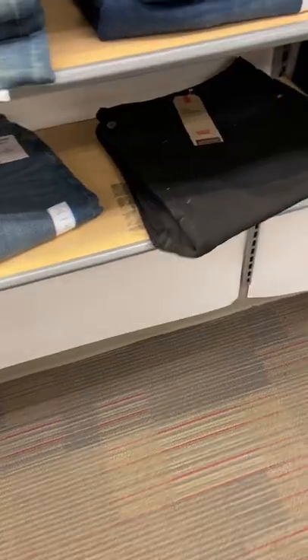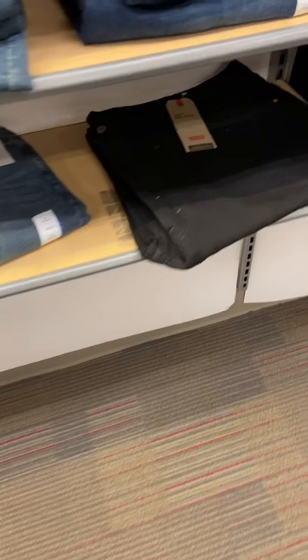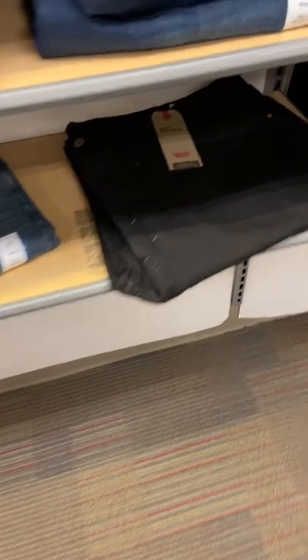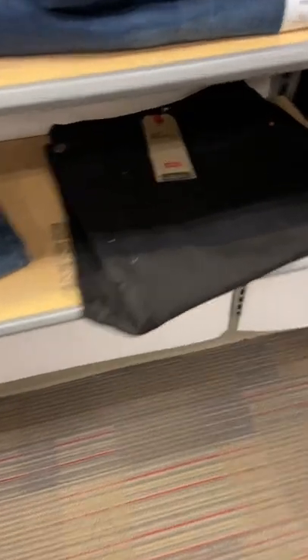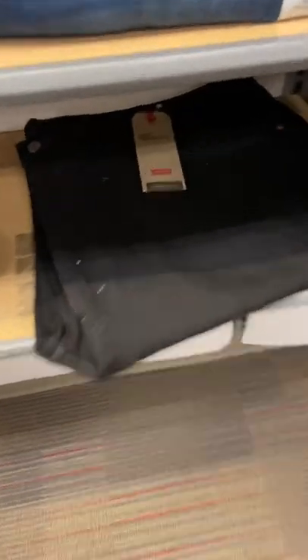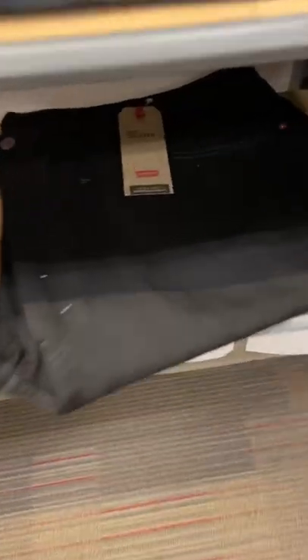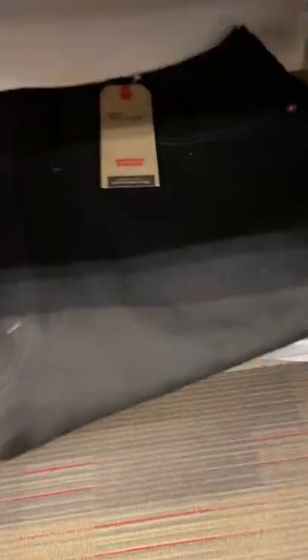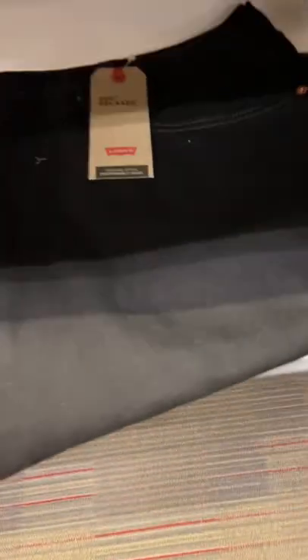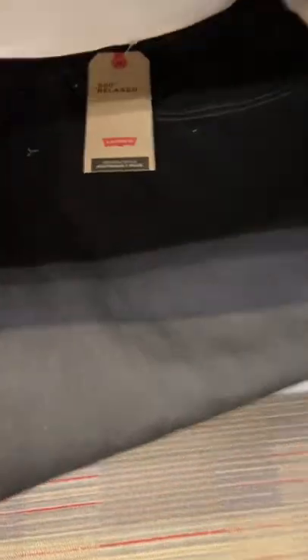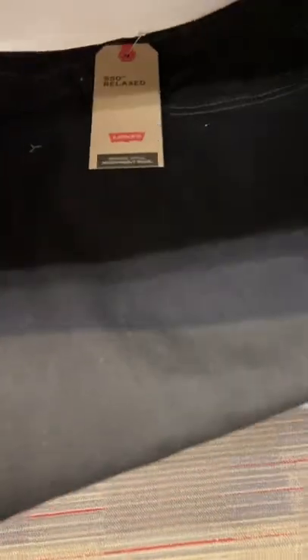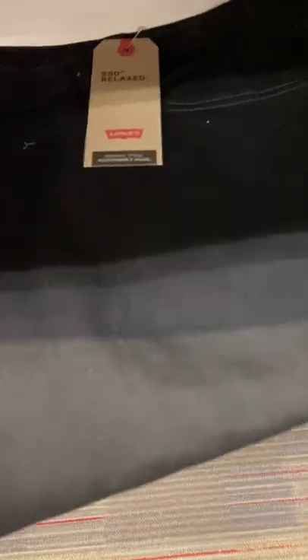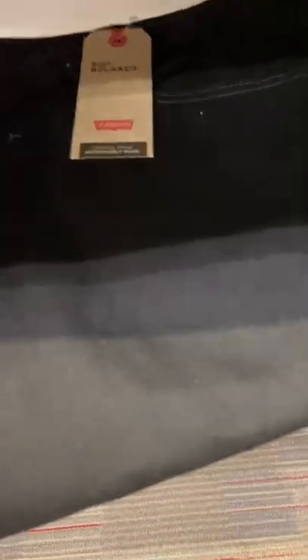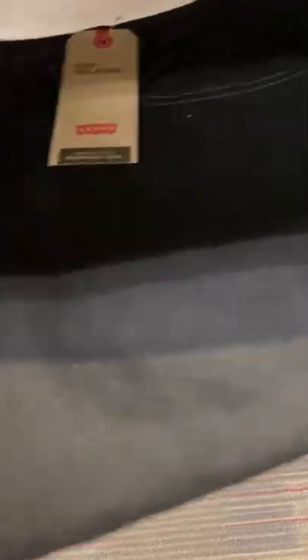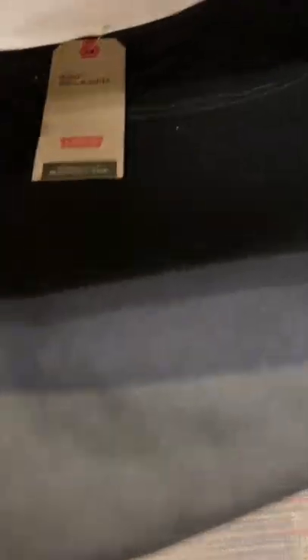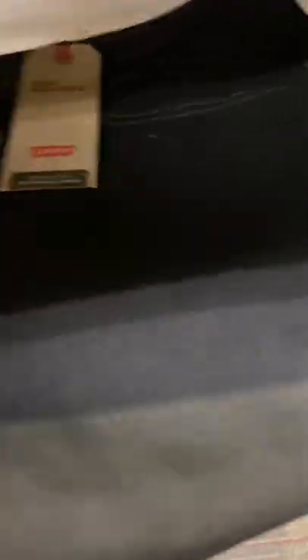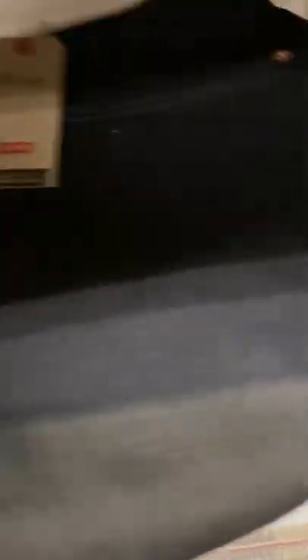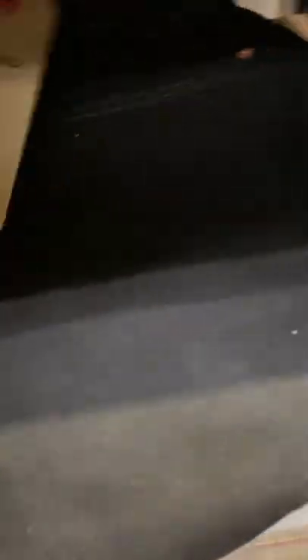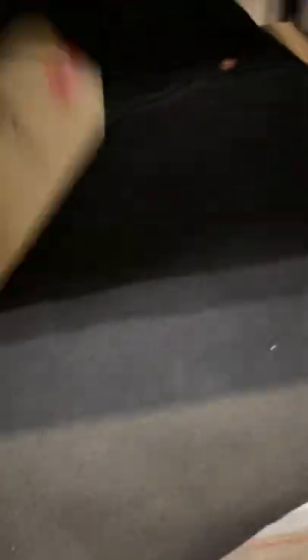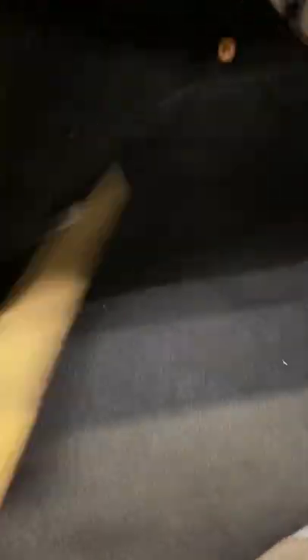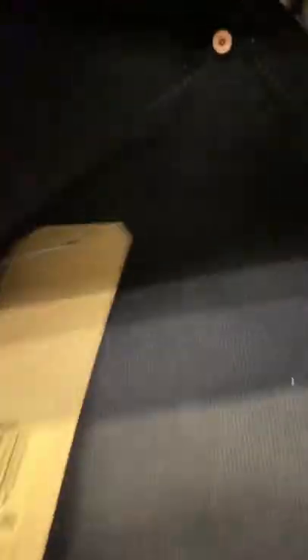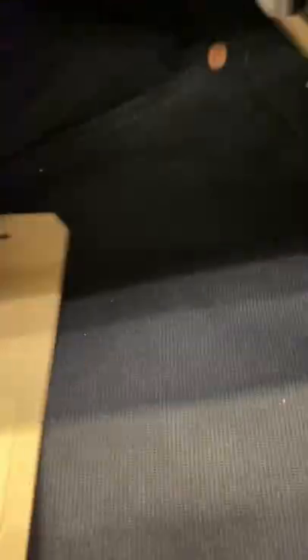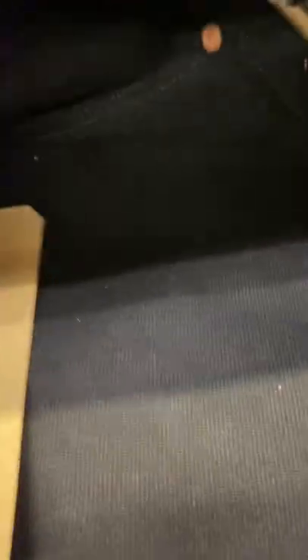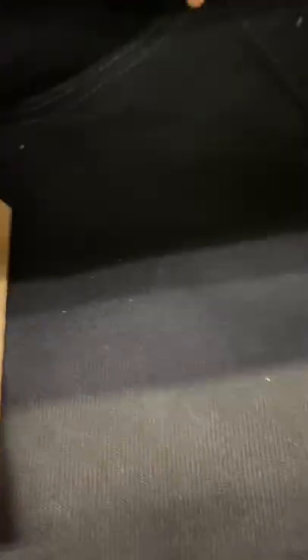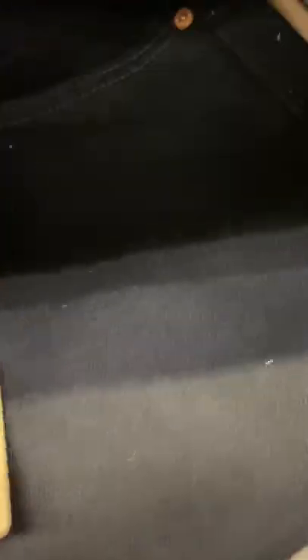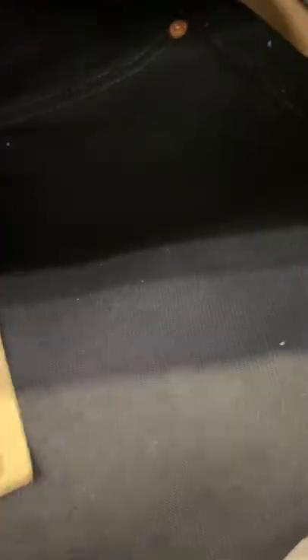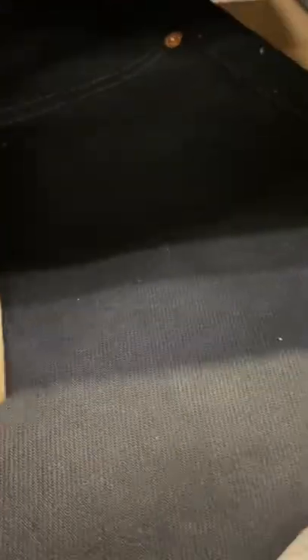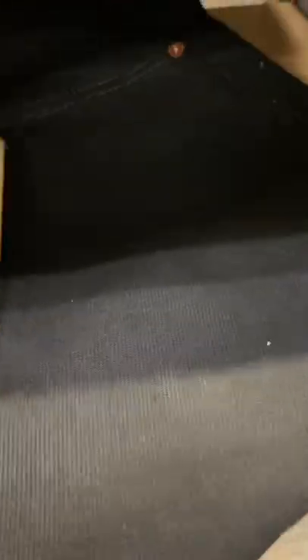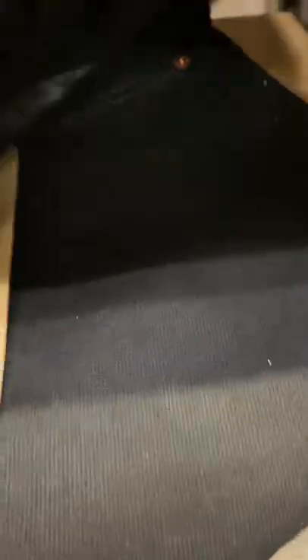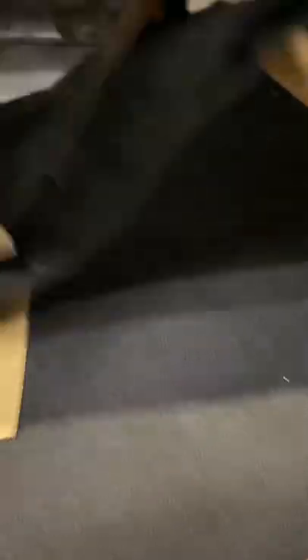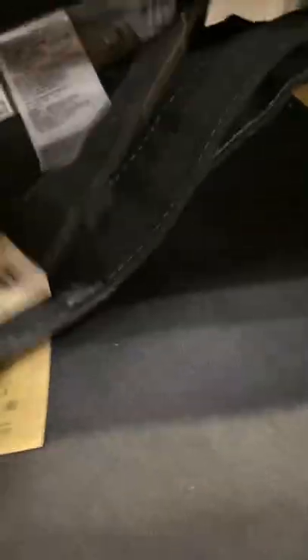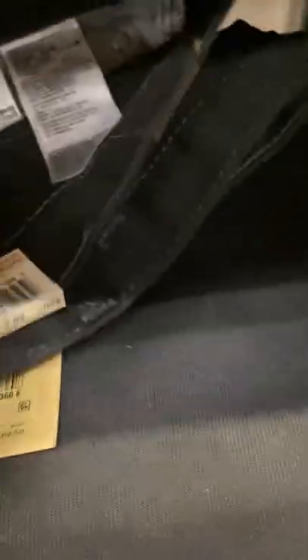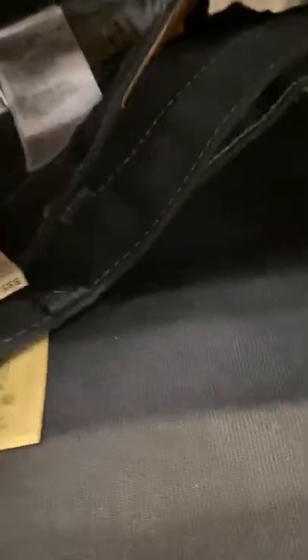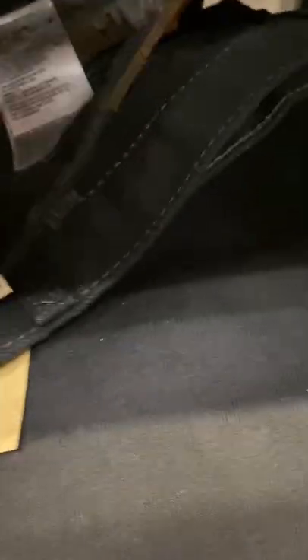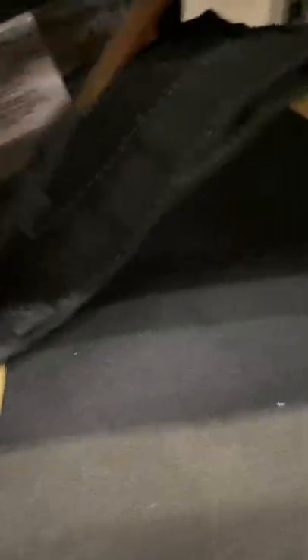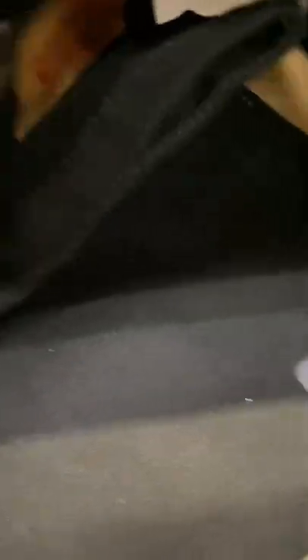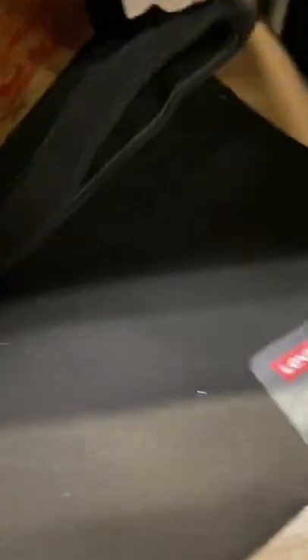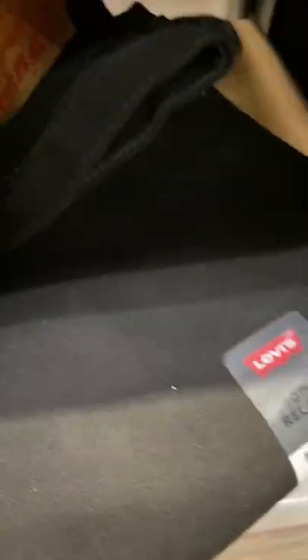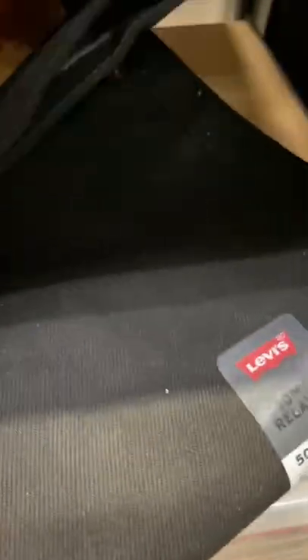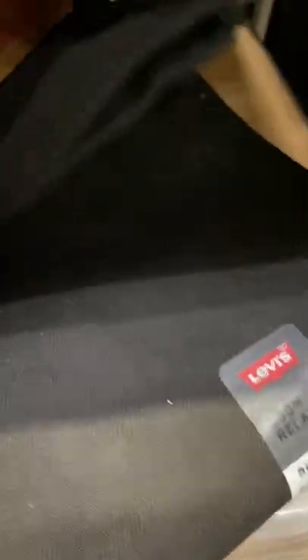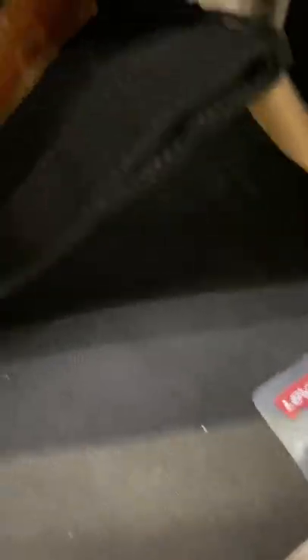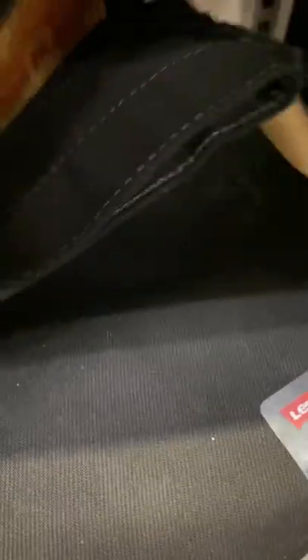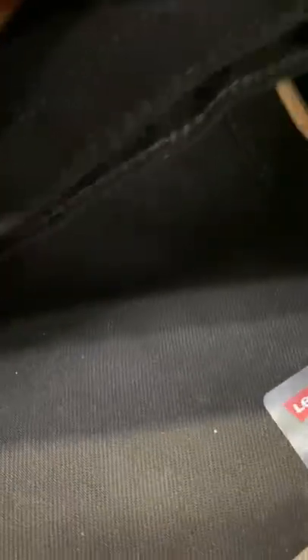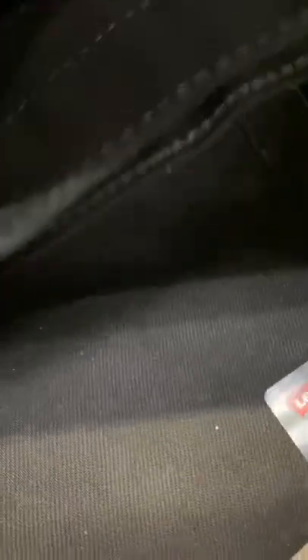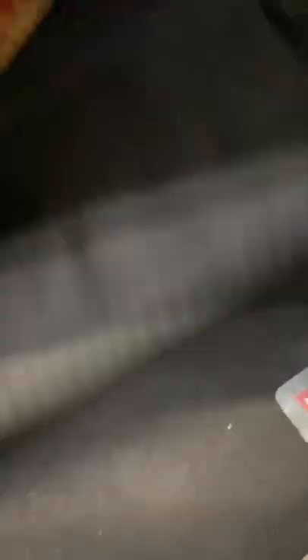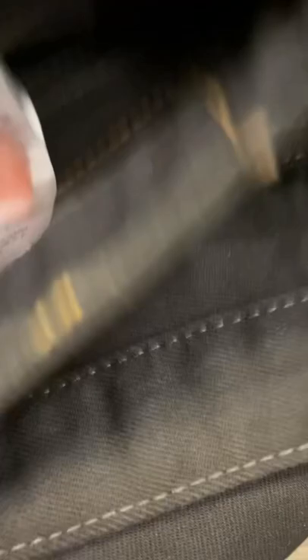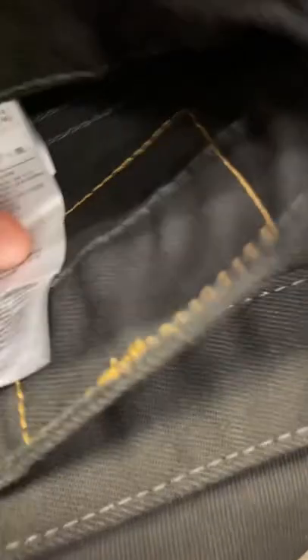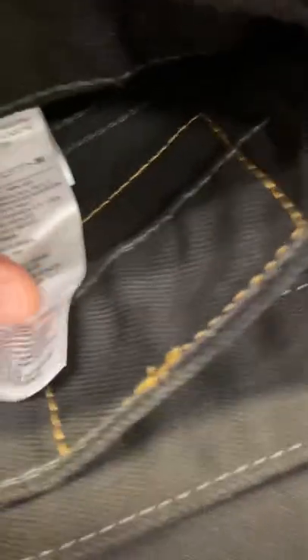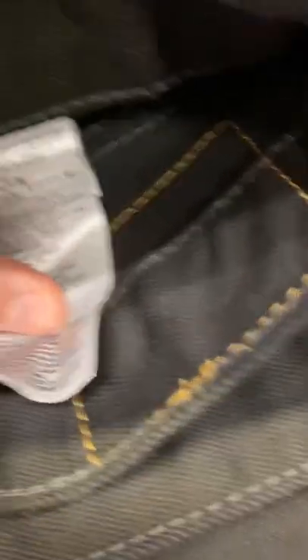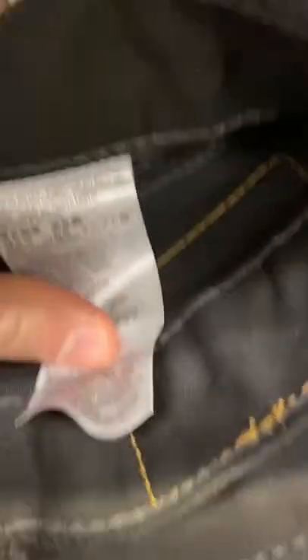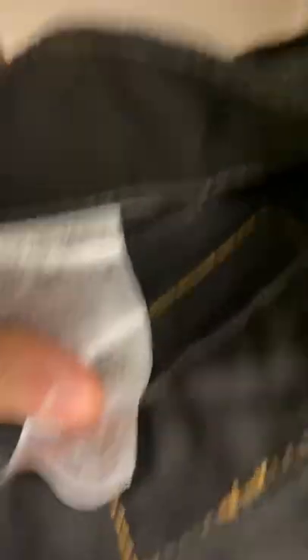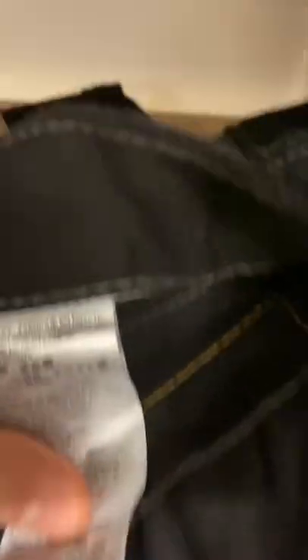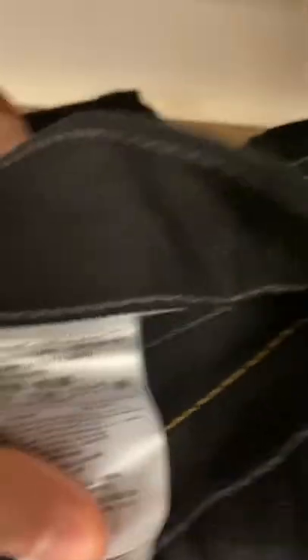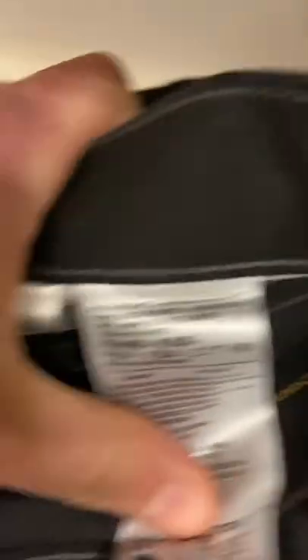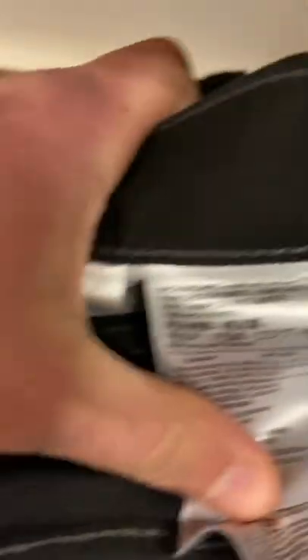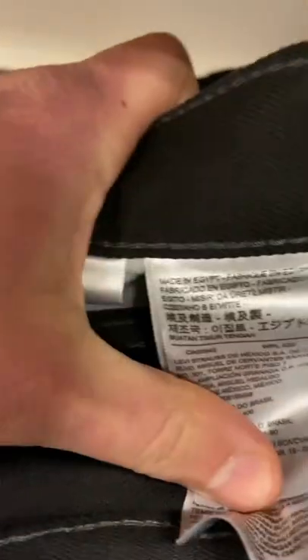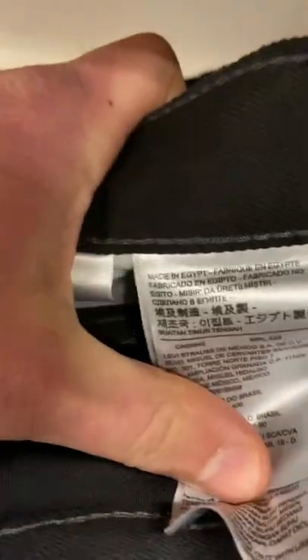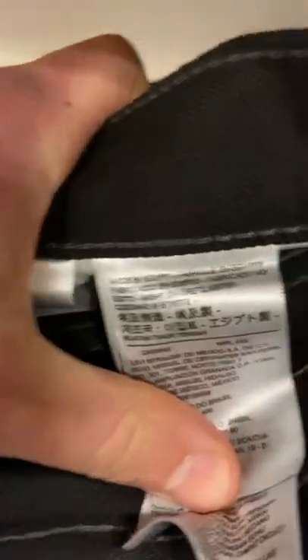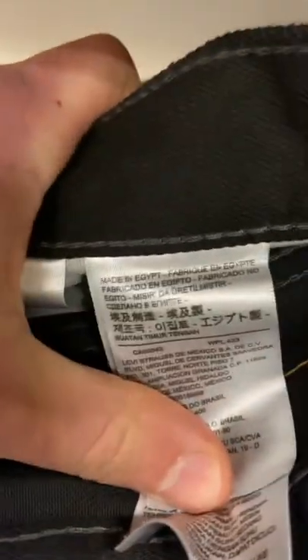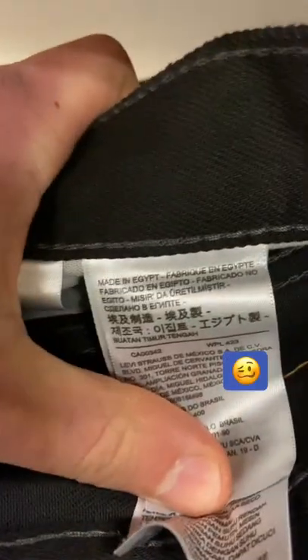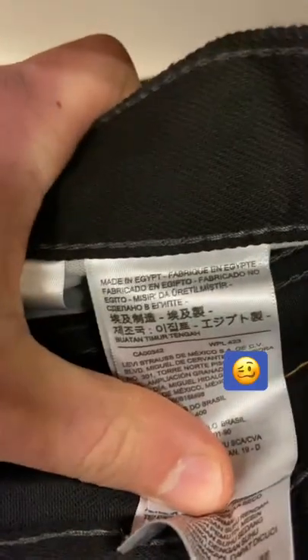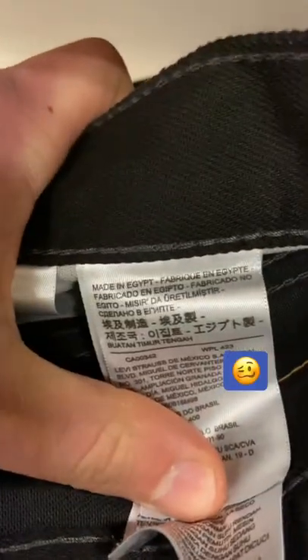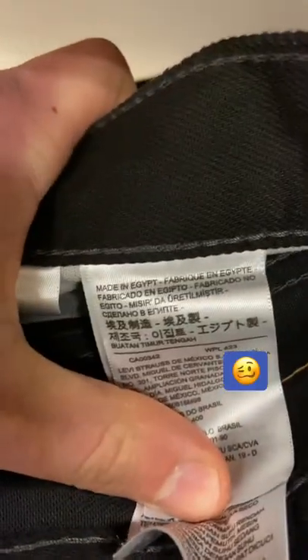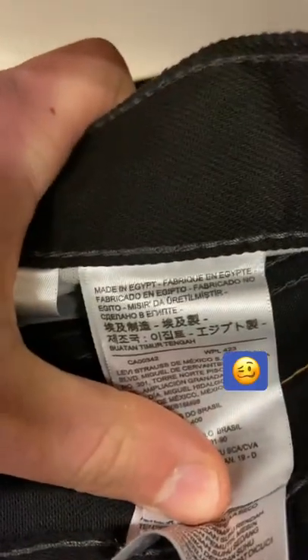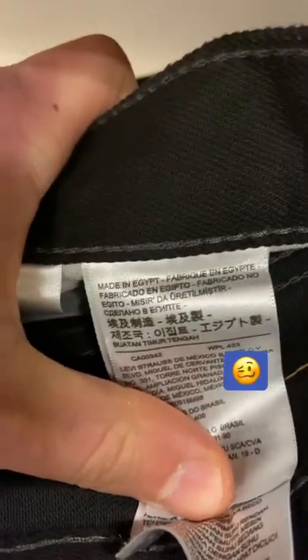Let's take a look at their 550 style. Let's see if we can grab a tag here. Made in Egypt.